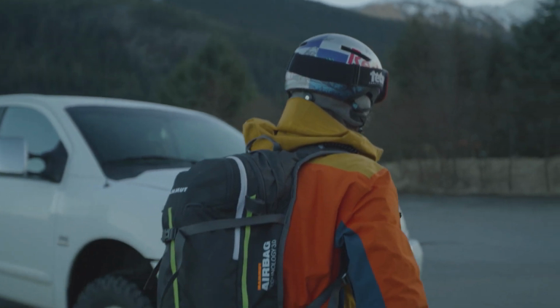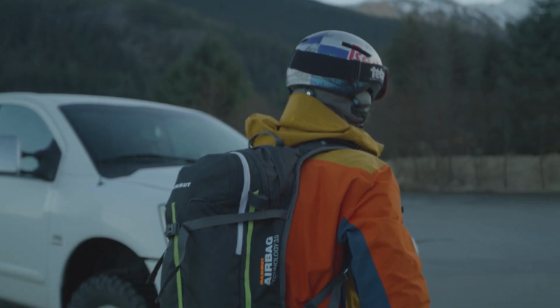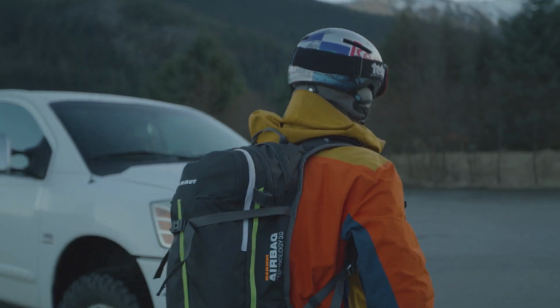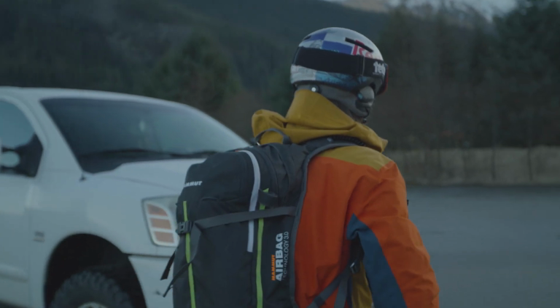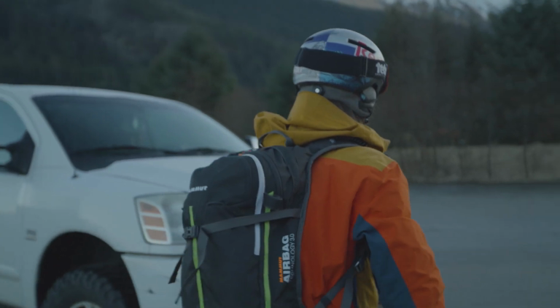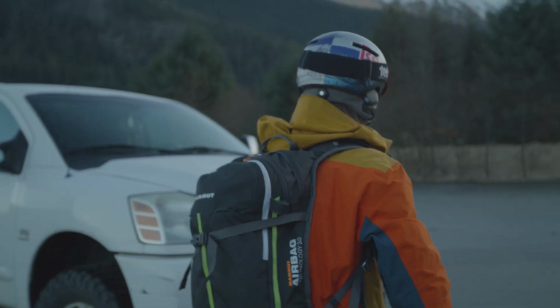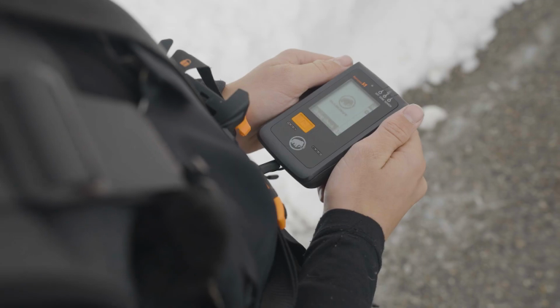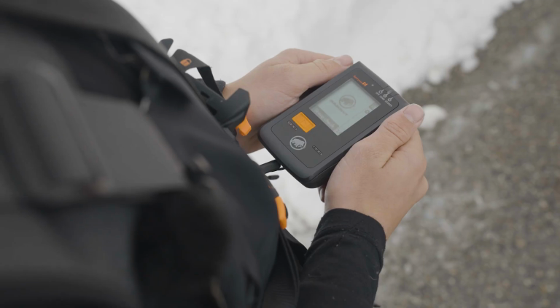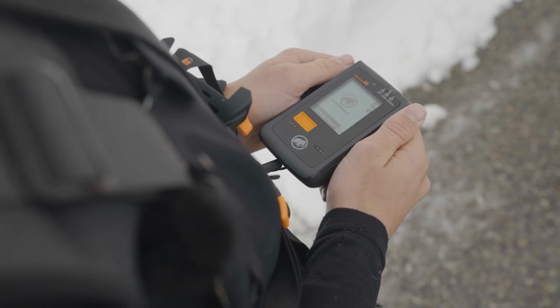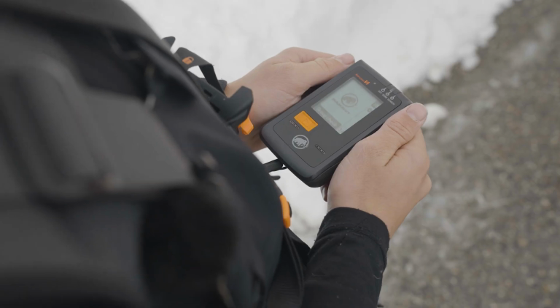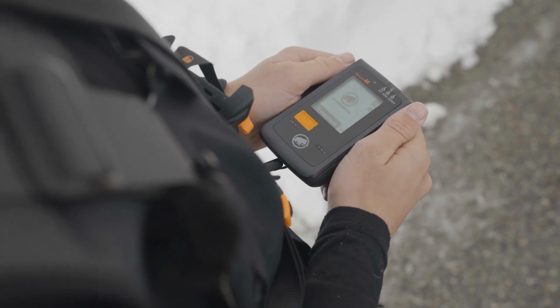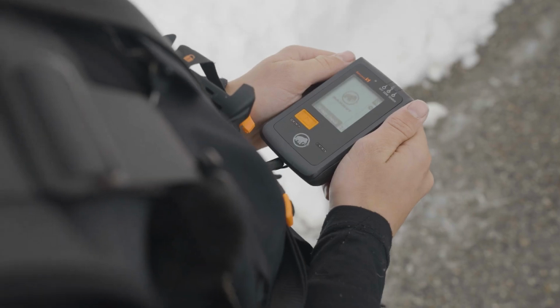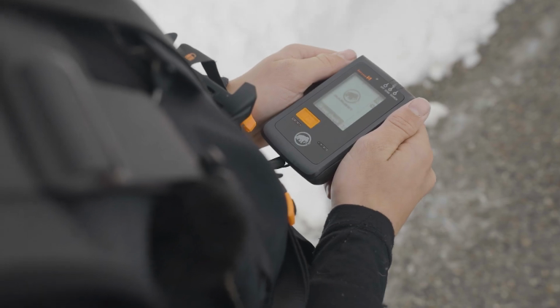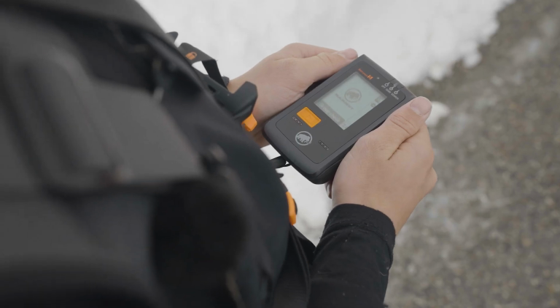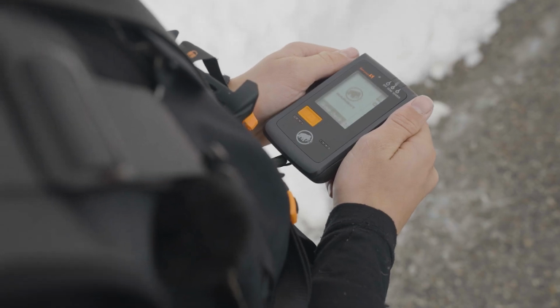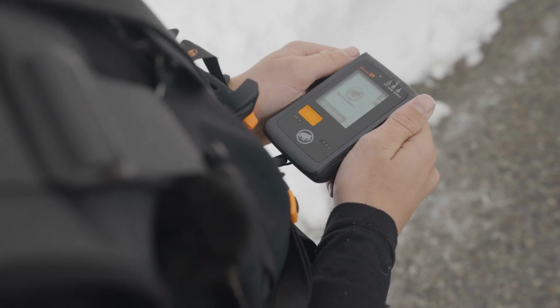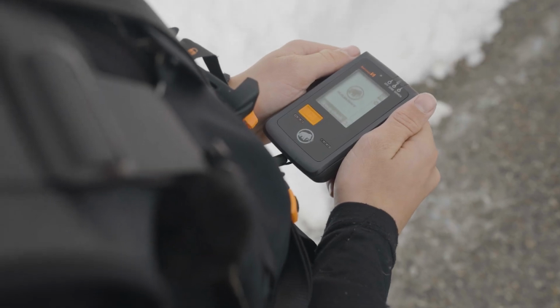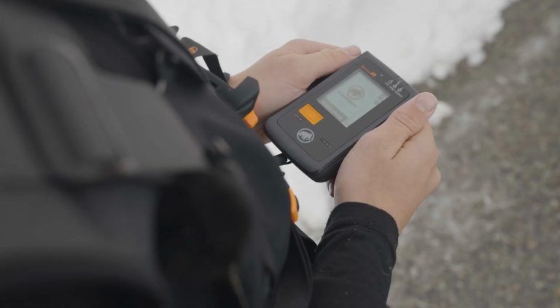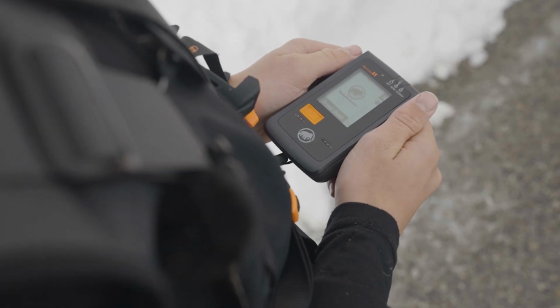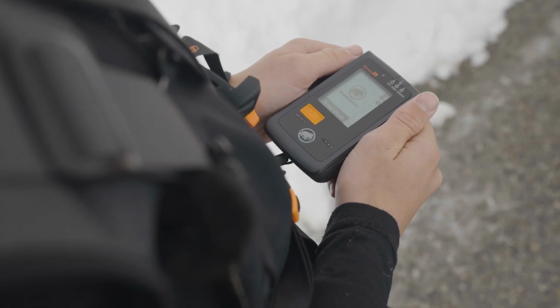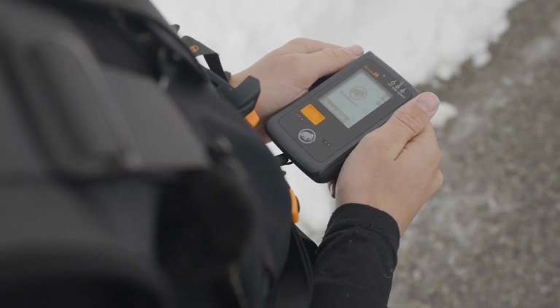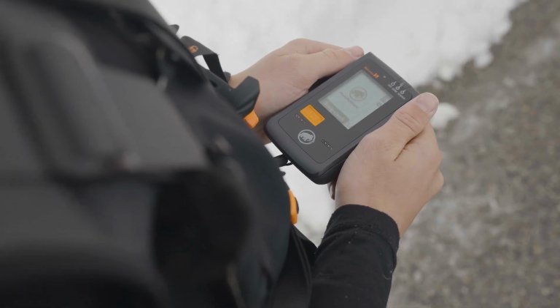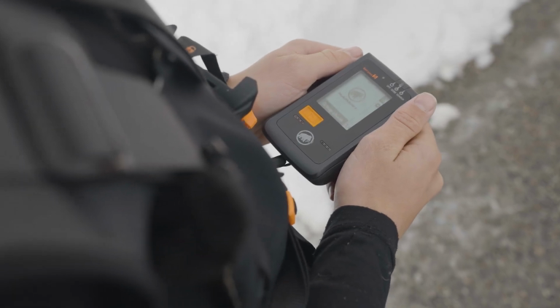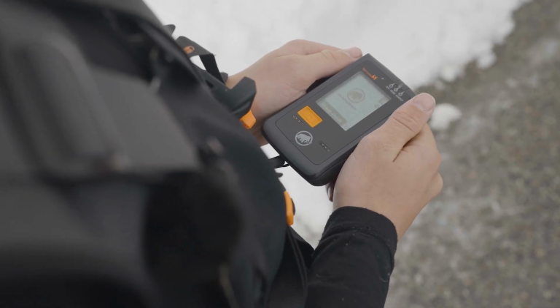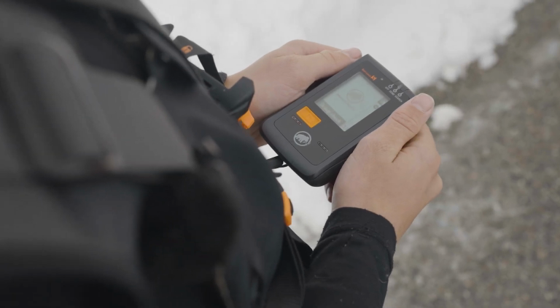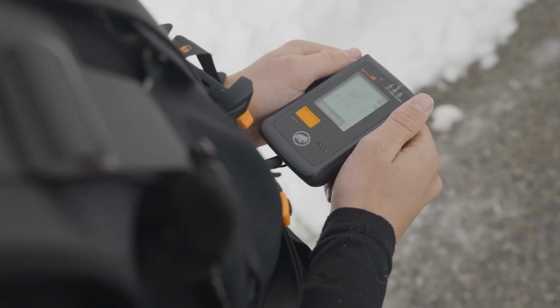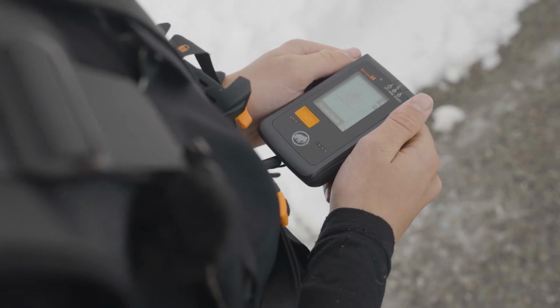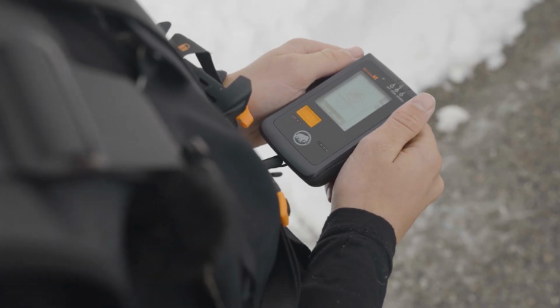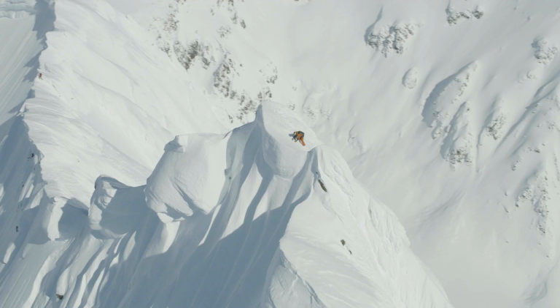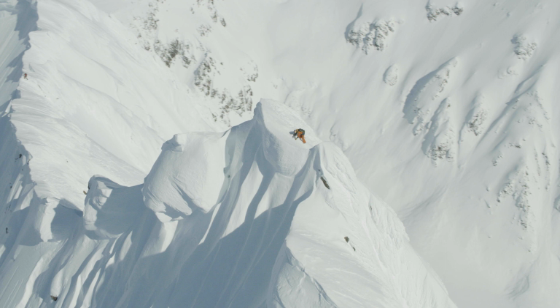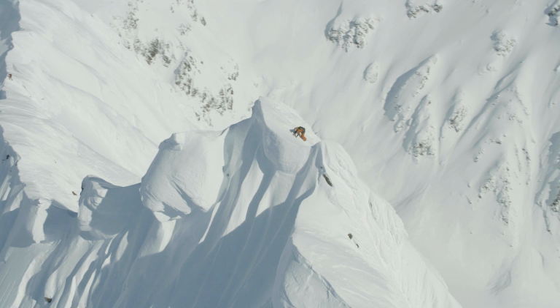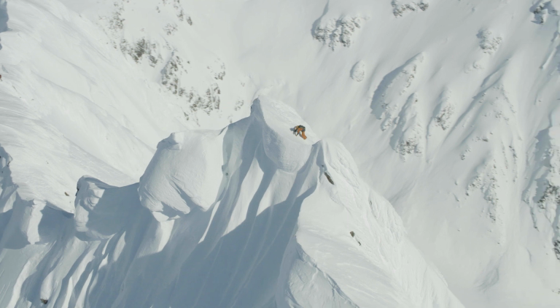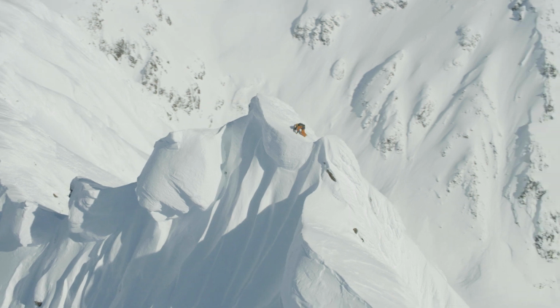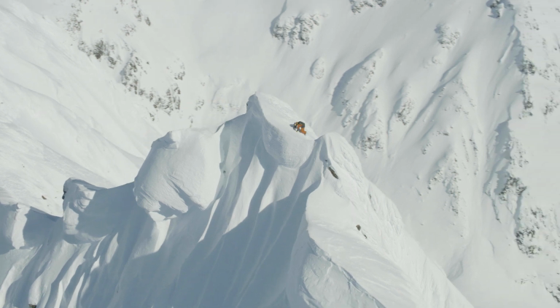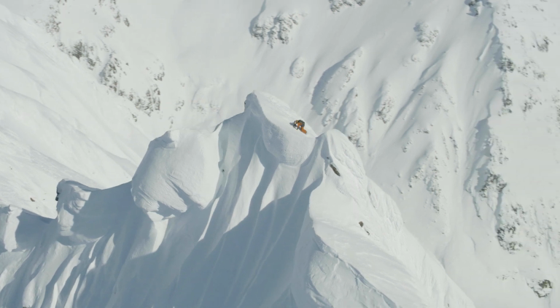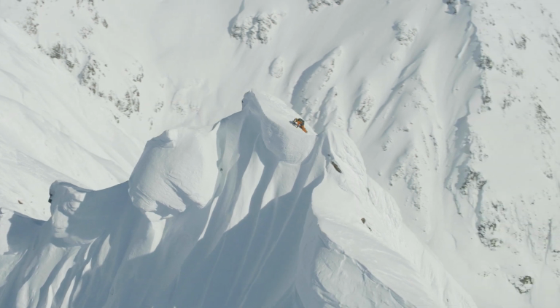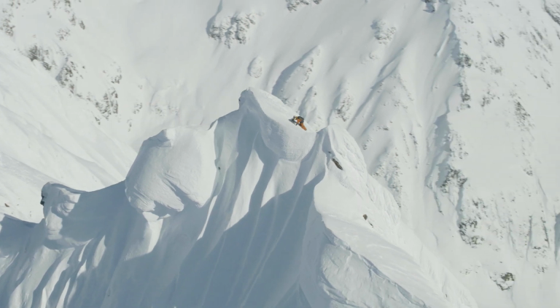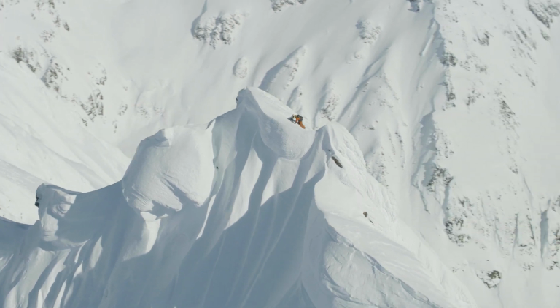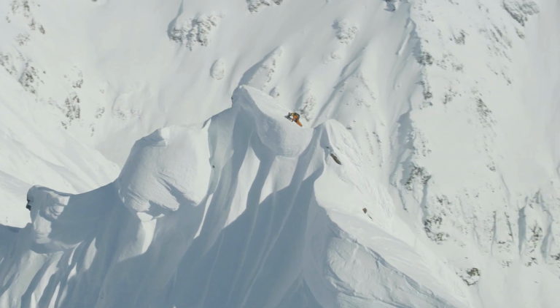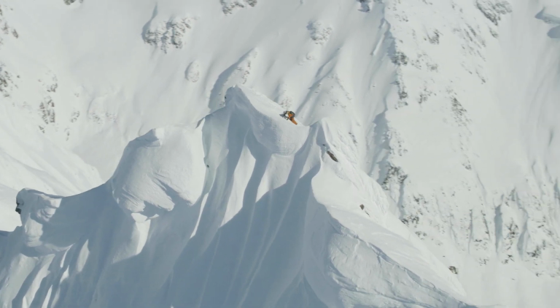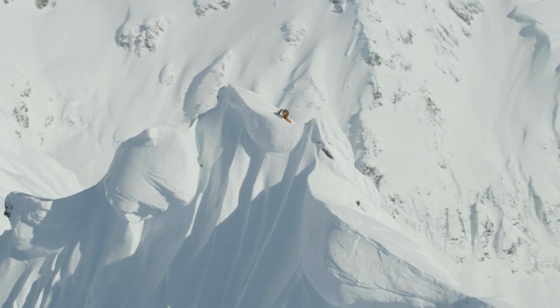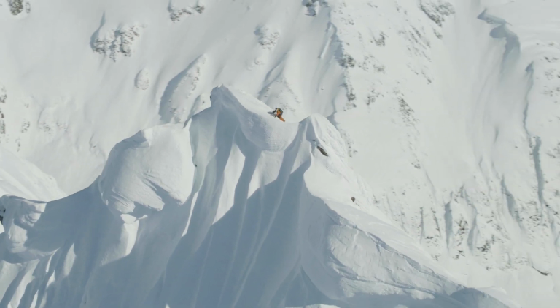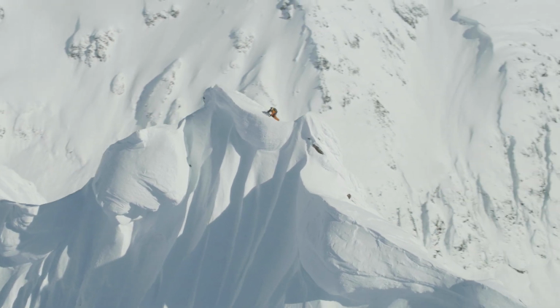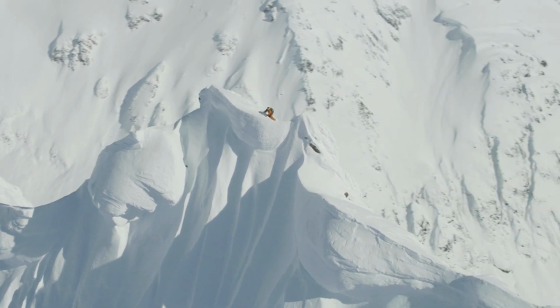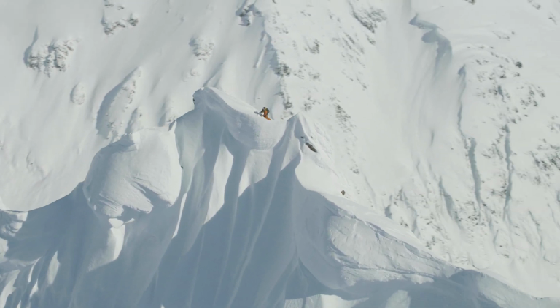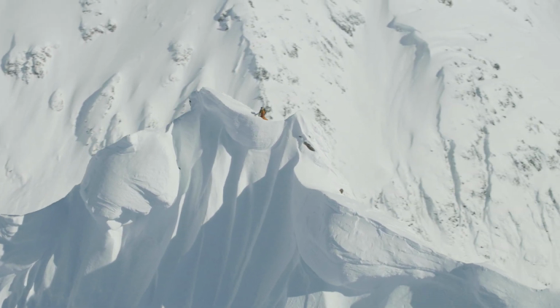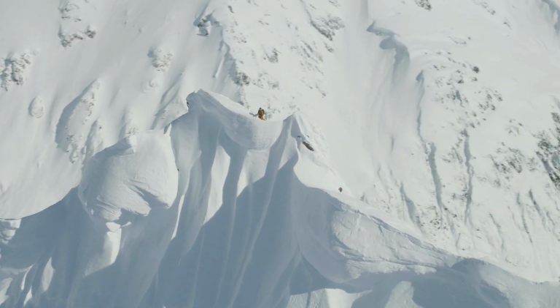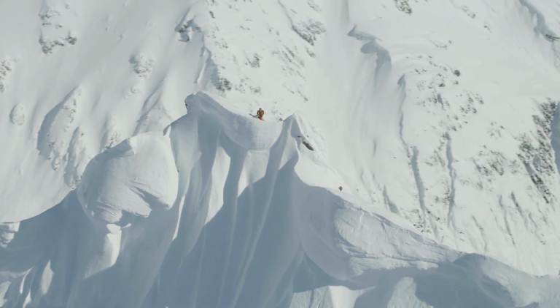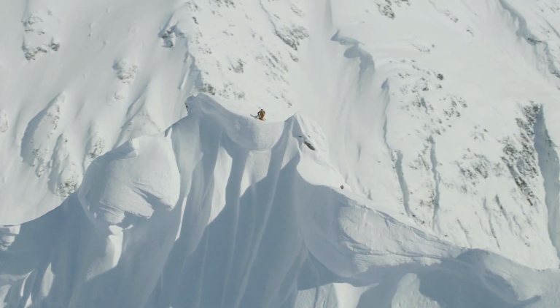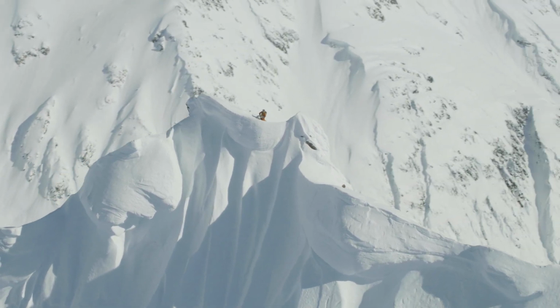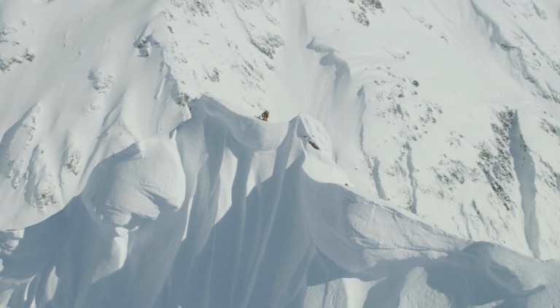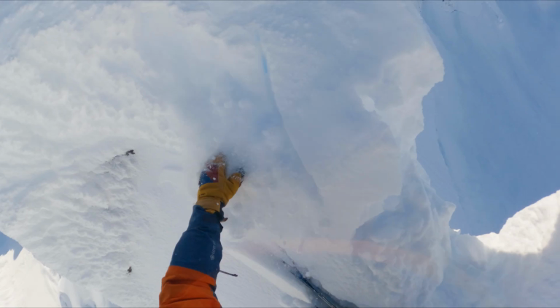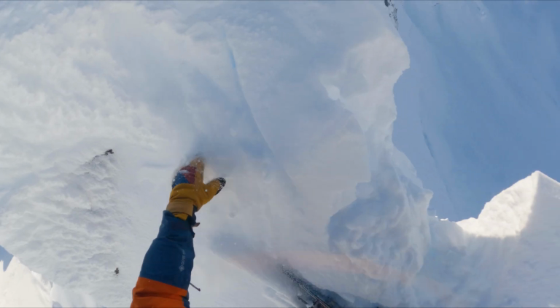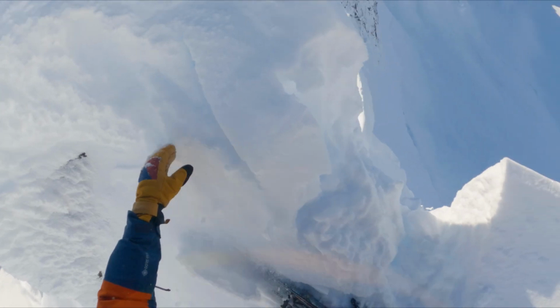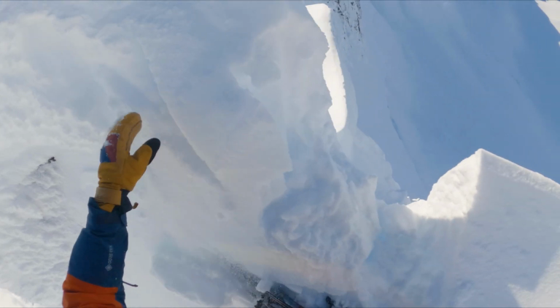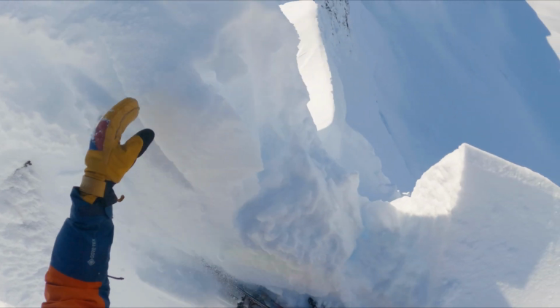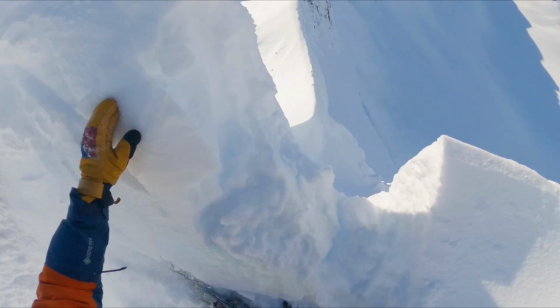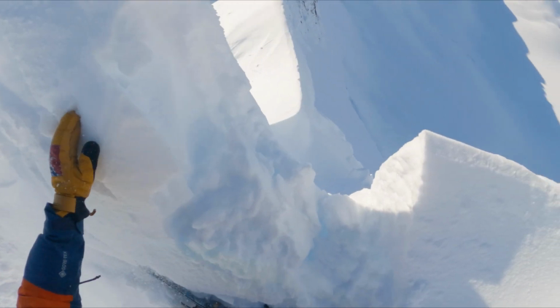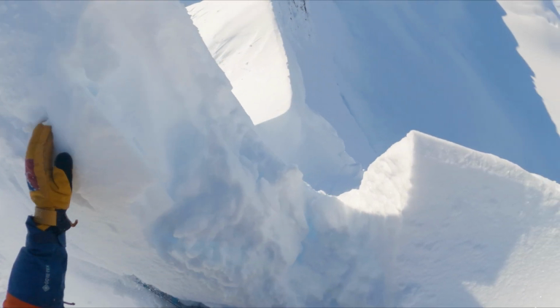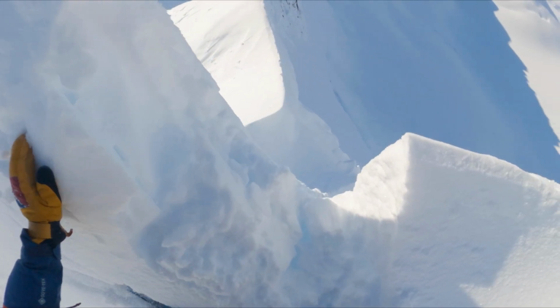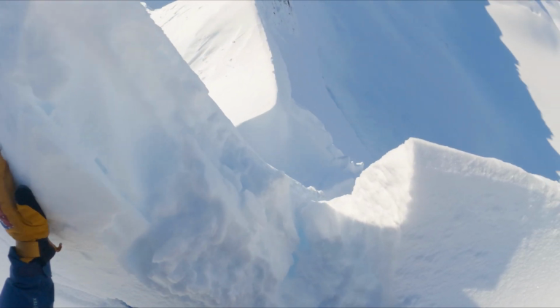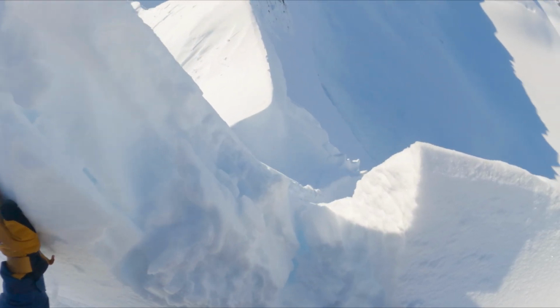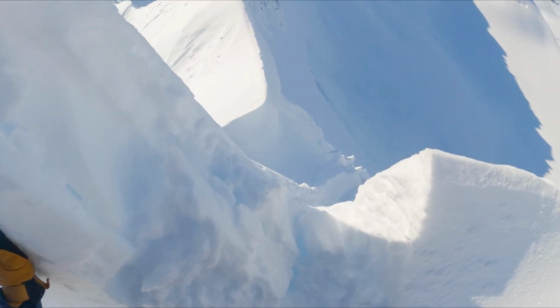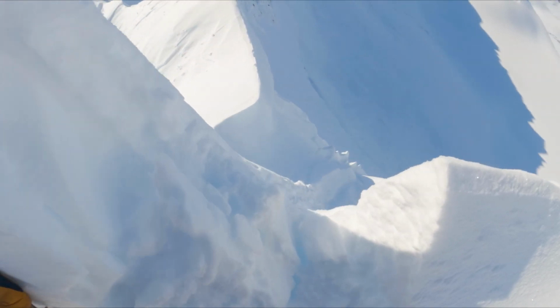Having a reliable beacon is really important because you need to know that it's going to work with you through thick and thin, no matter the weather, no matter the conditions.